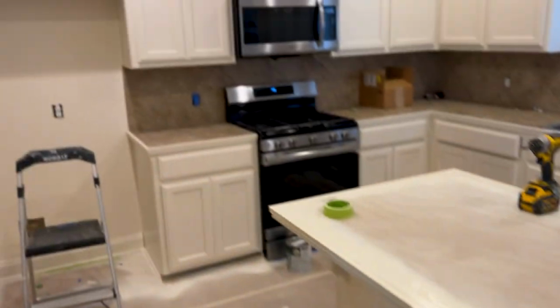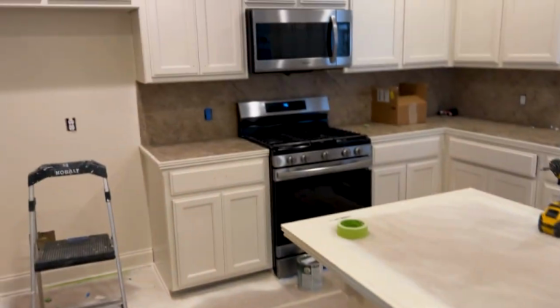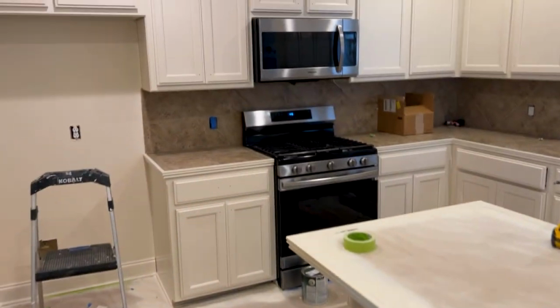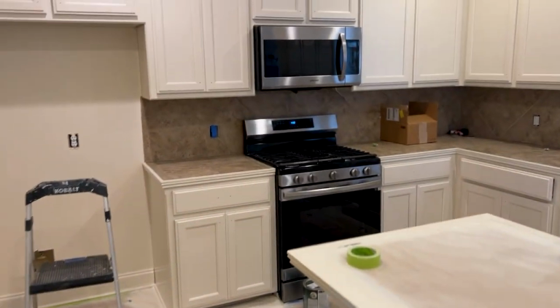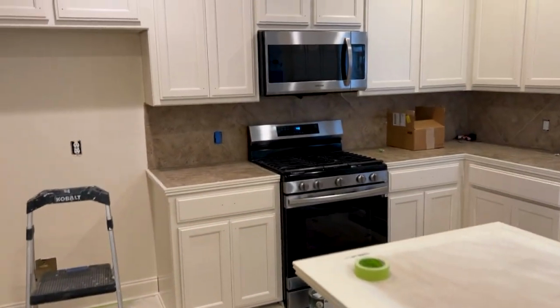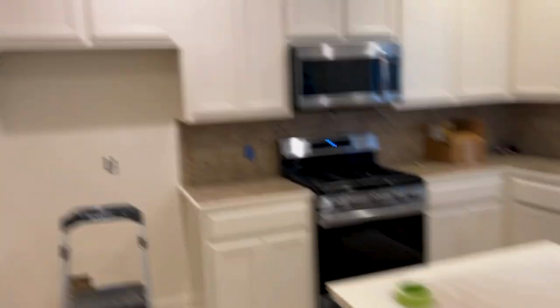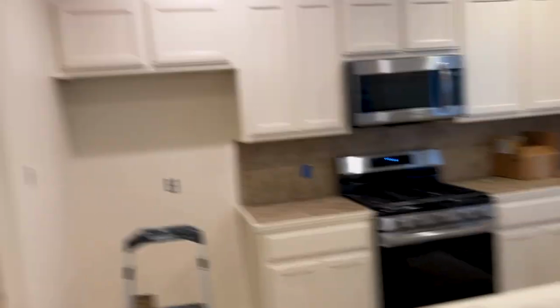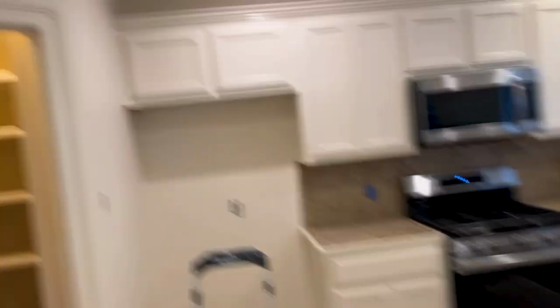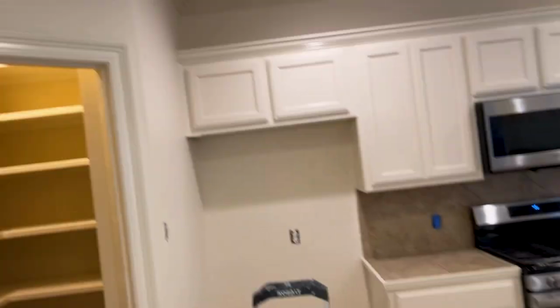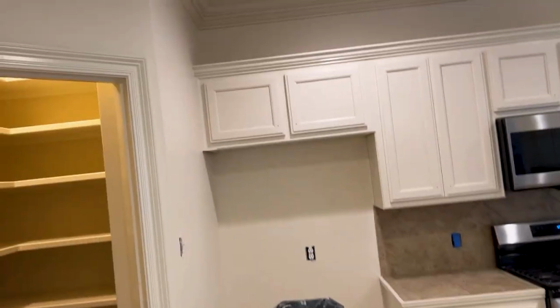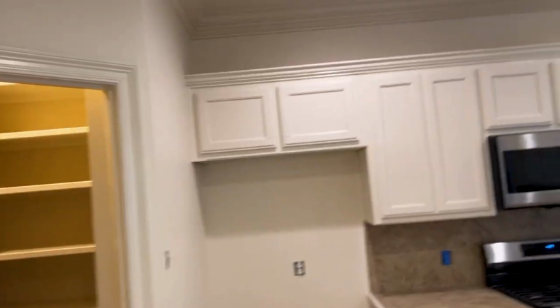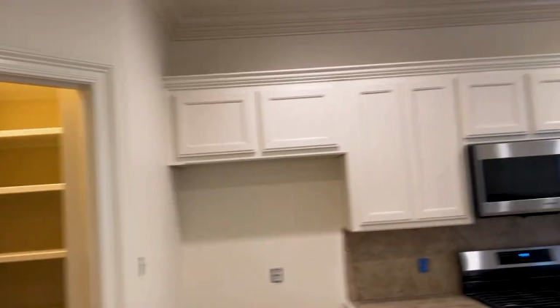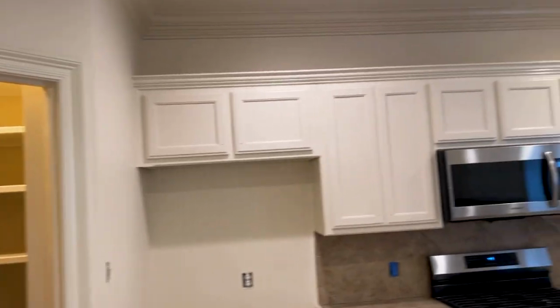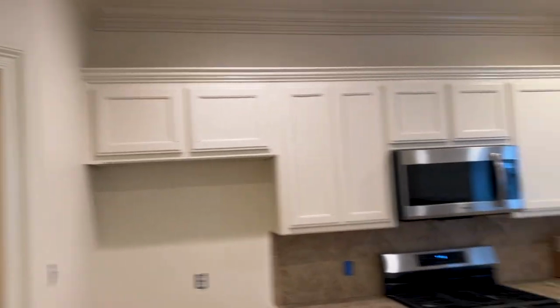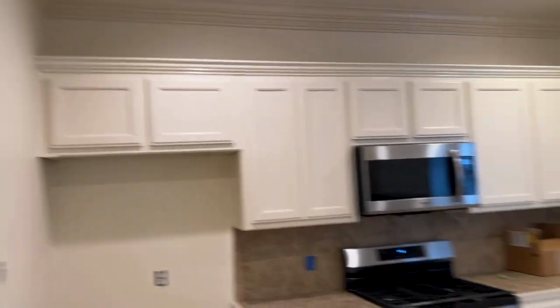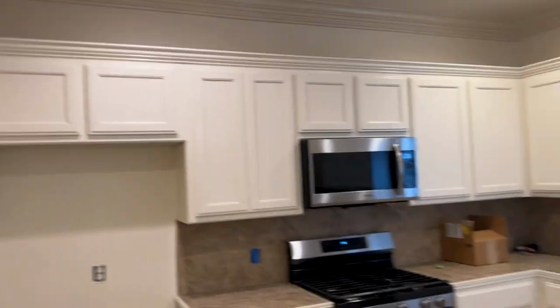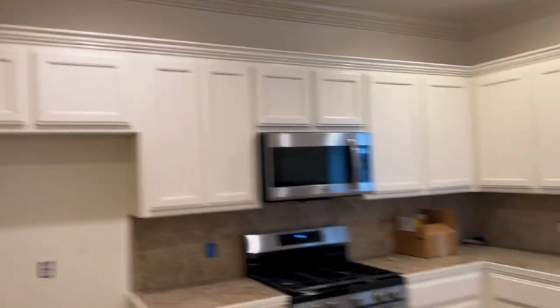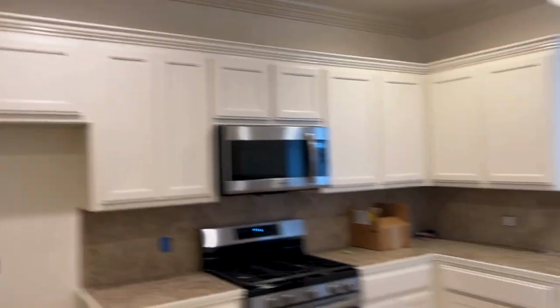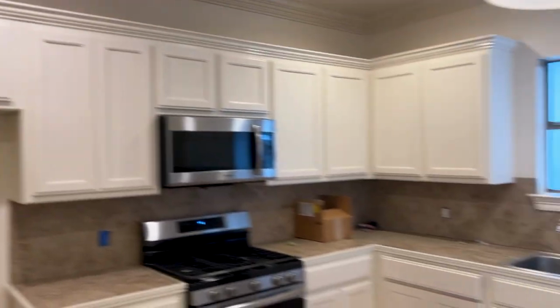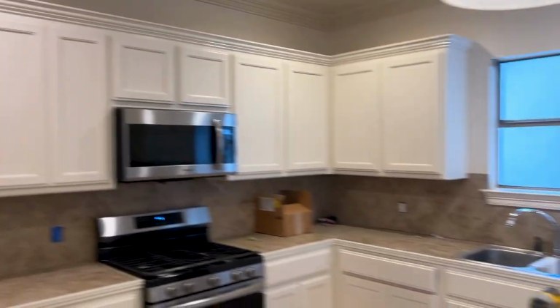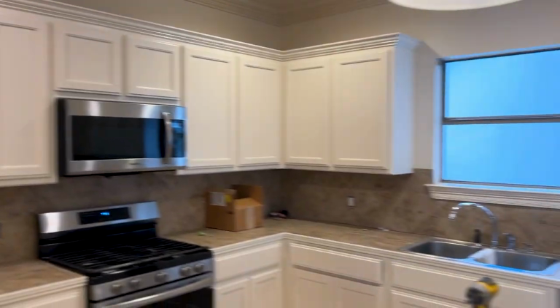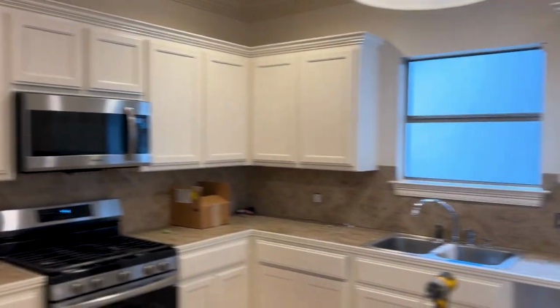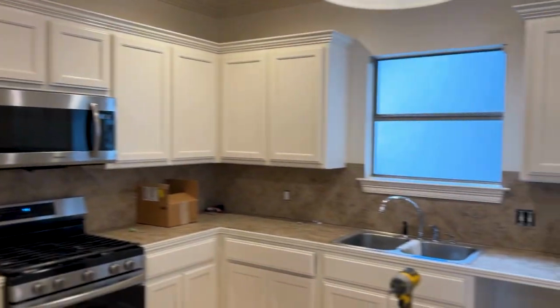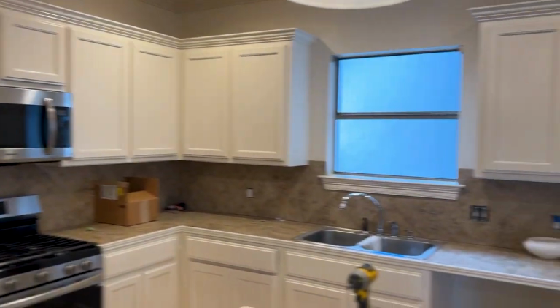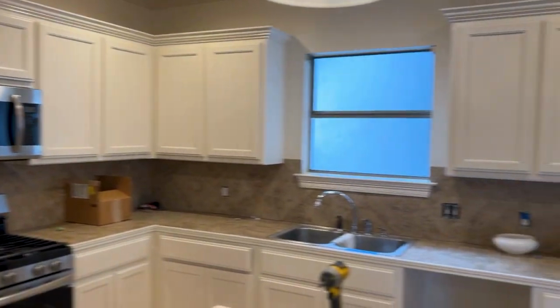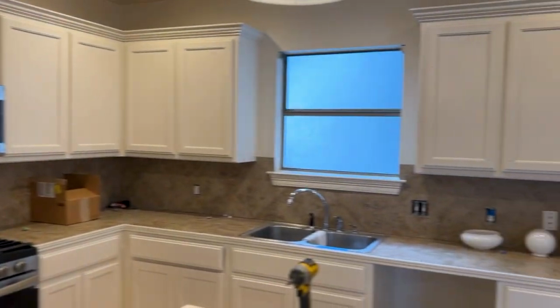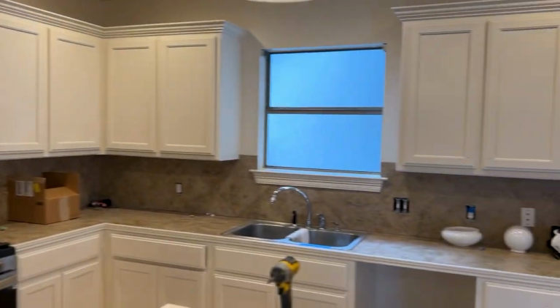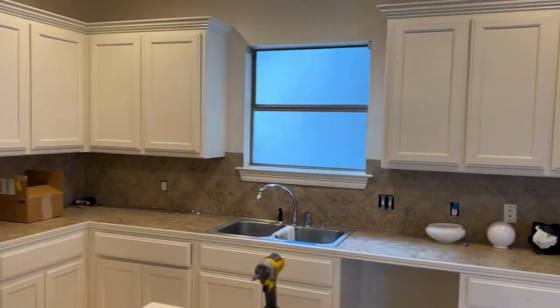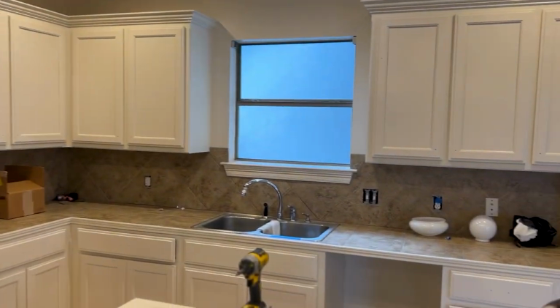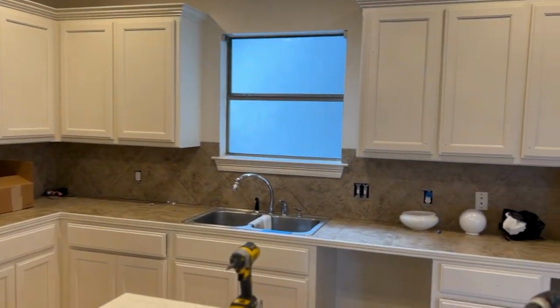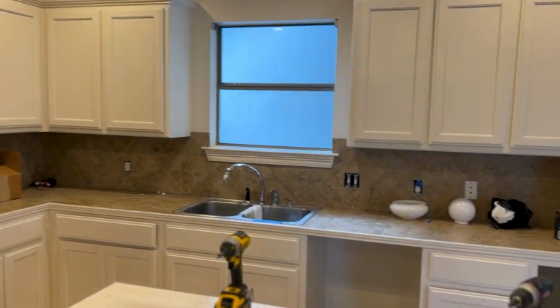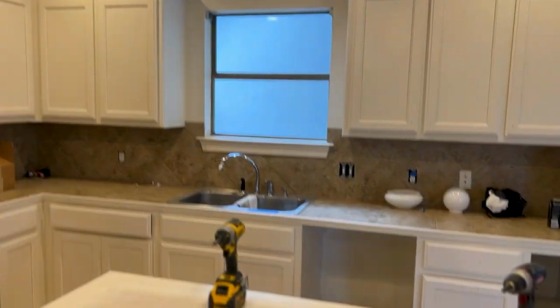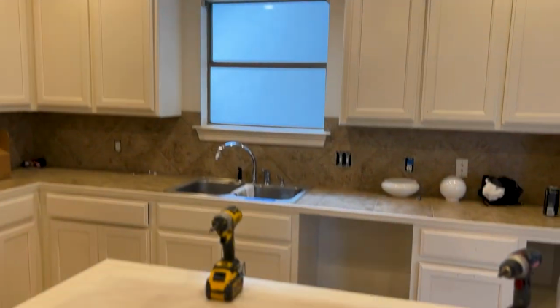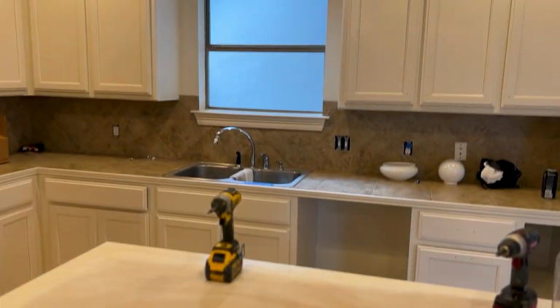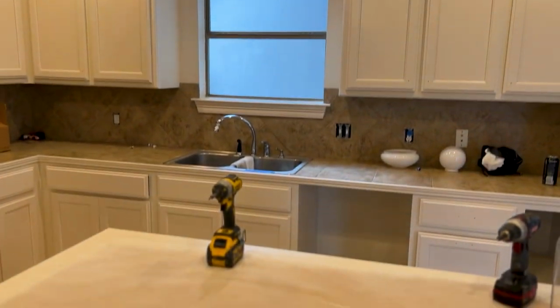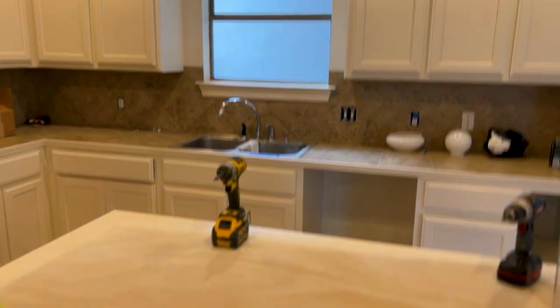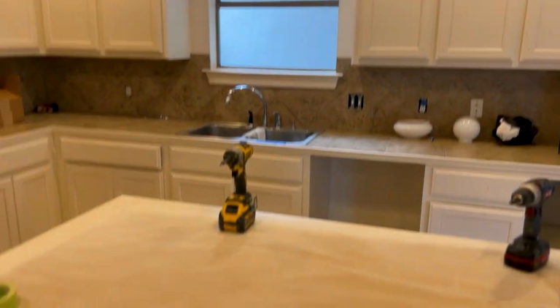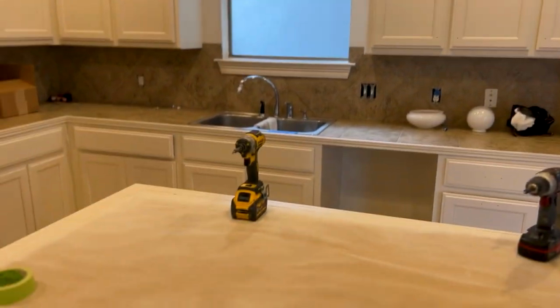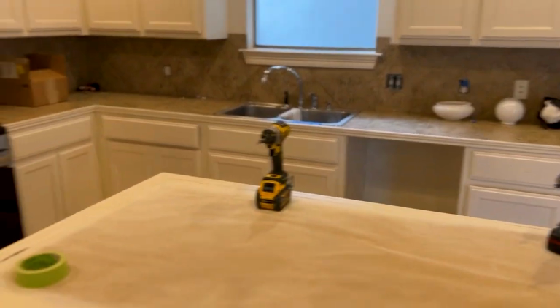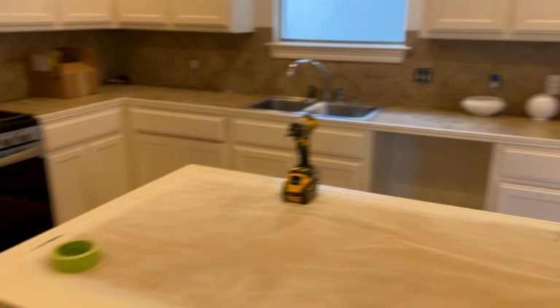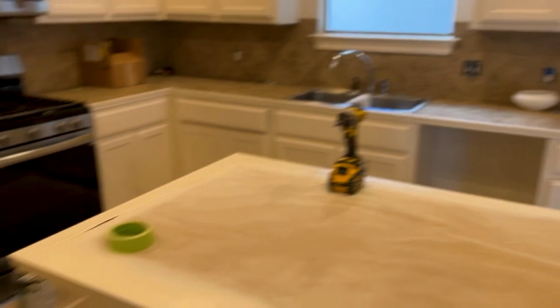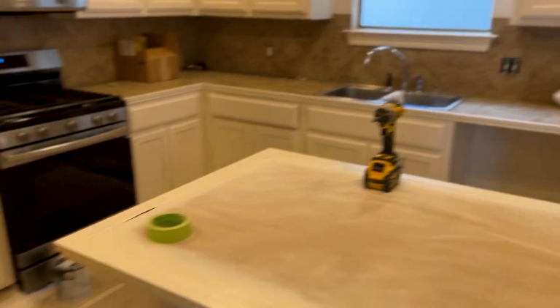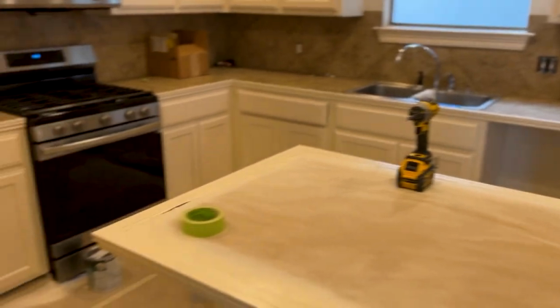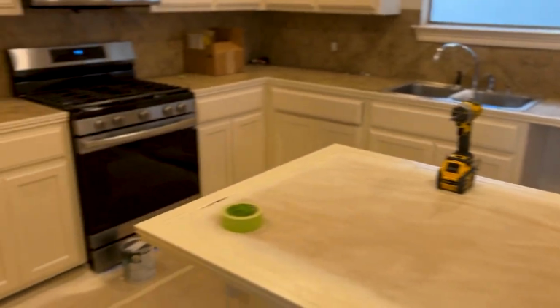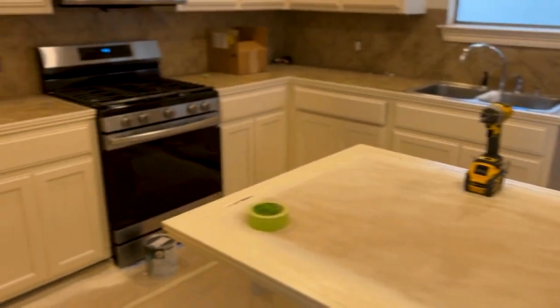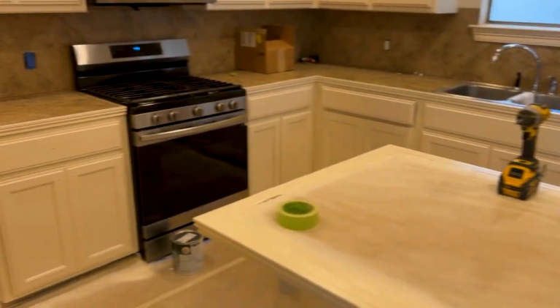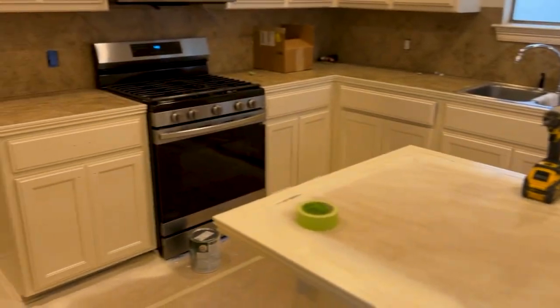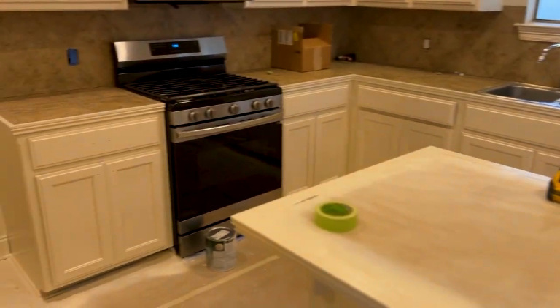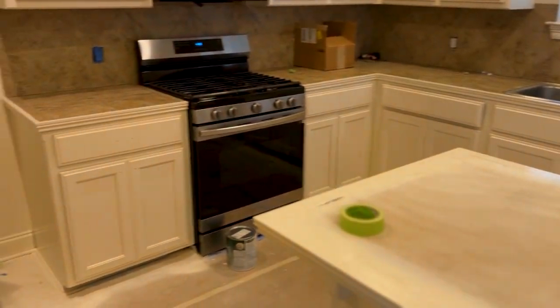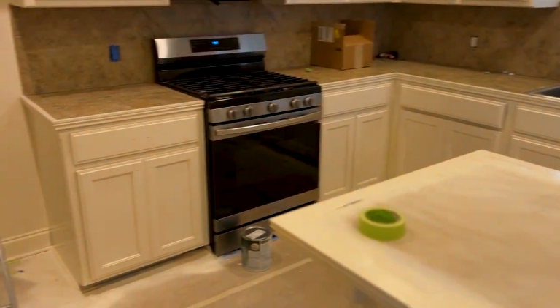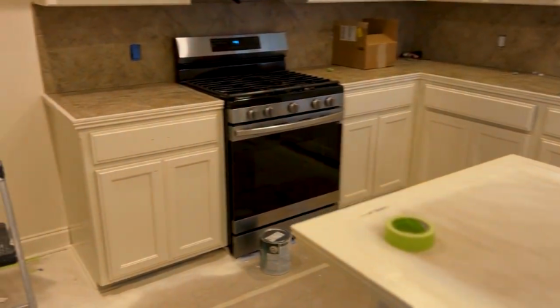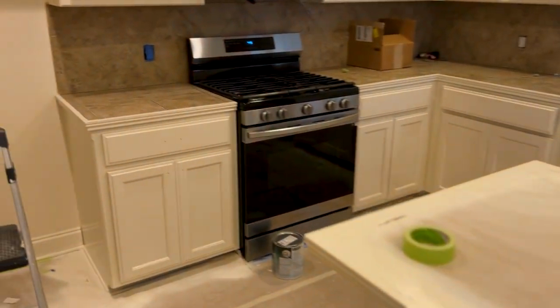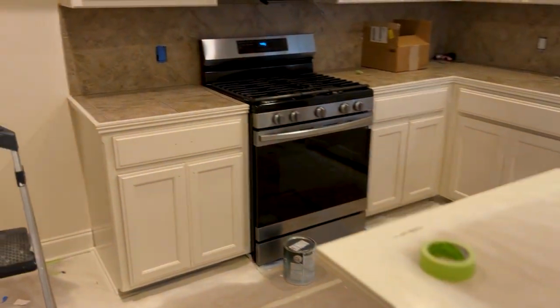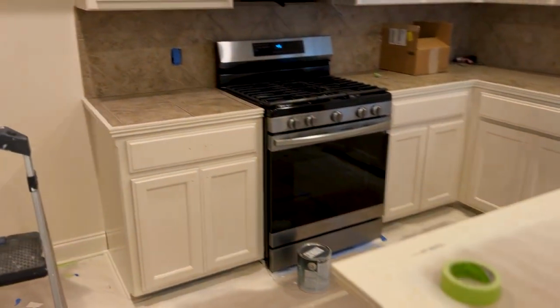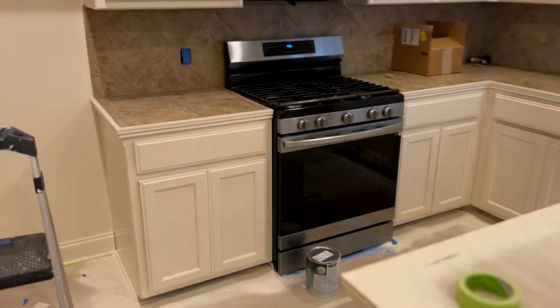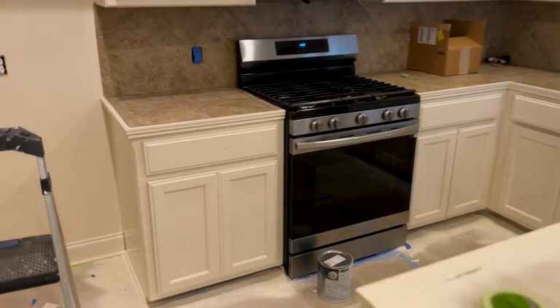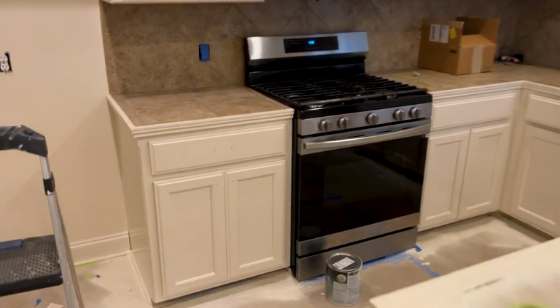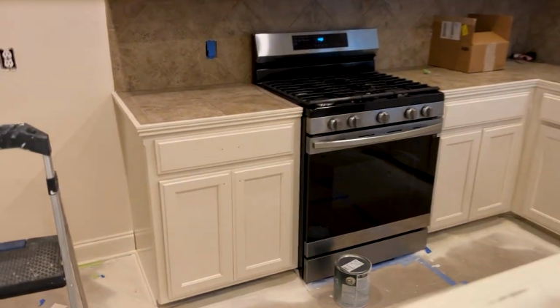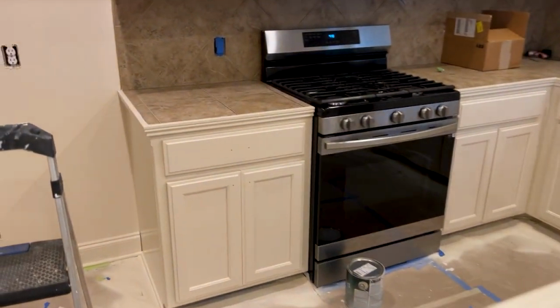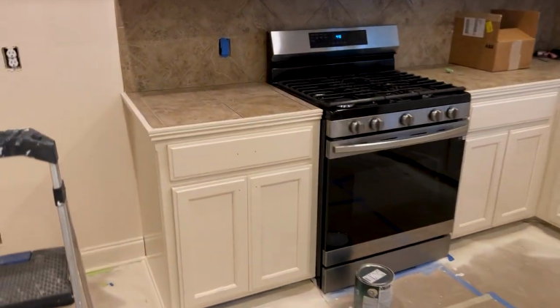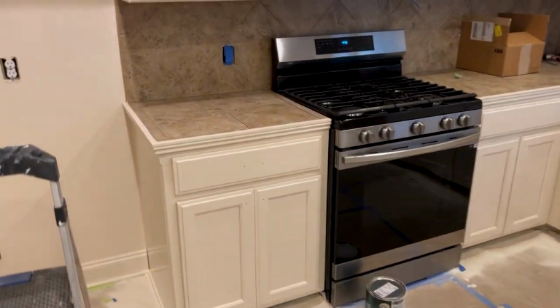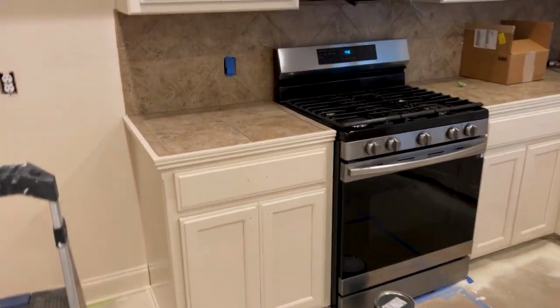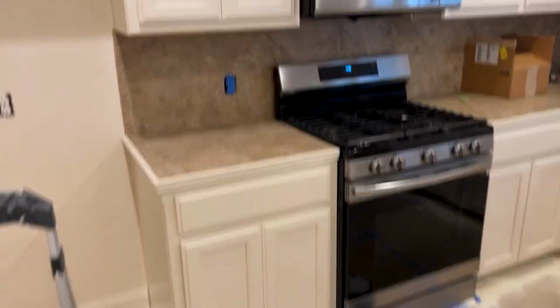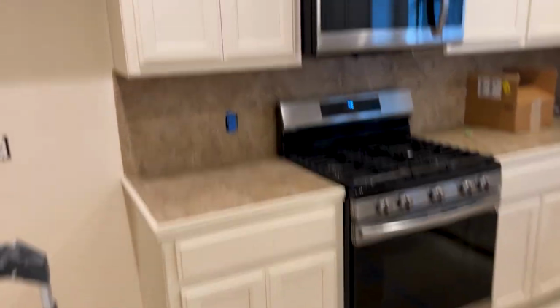Here are the finished cabinets — they look great, it's a pretty color. If you're interested in this kind of content, please subscribe.